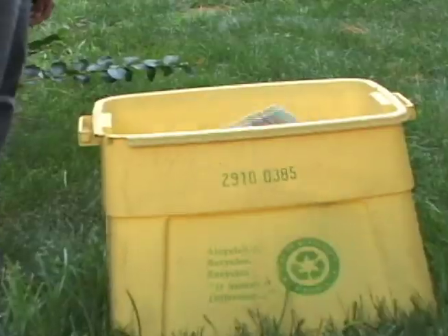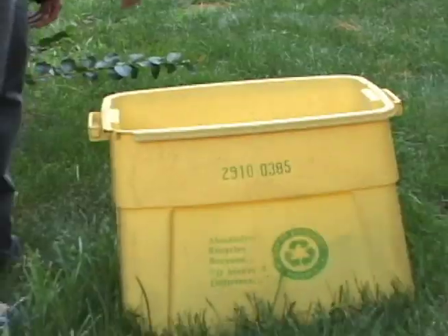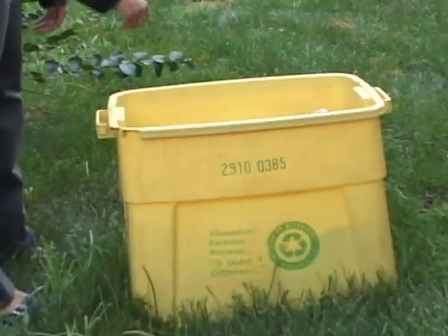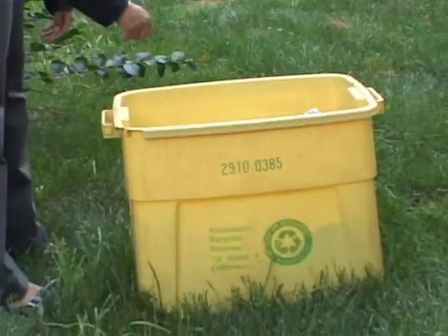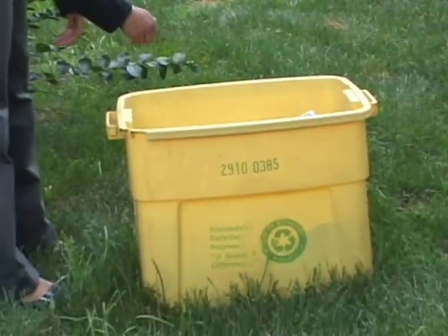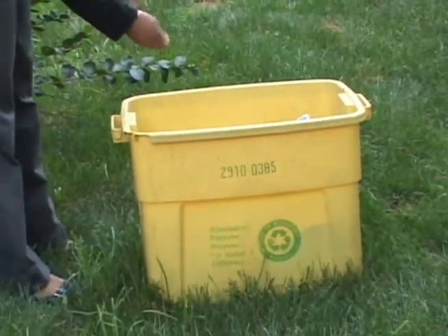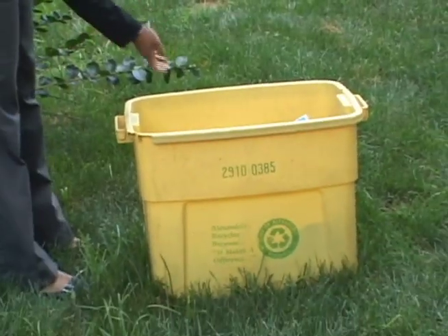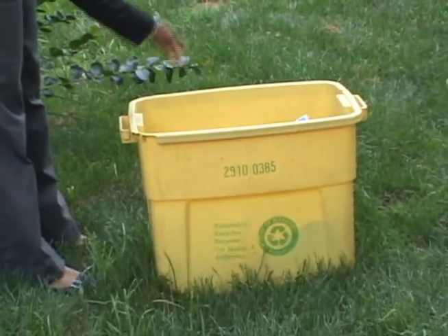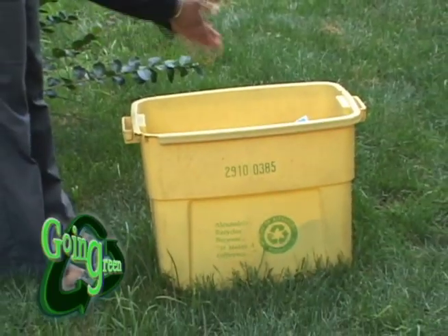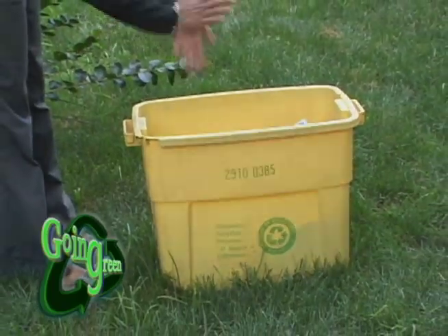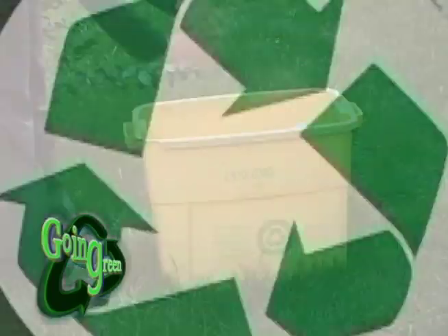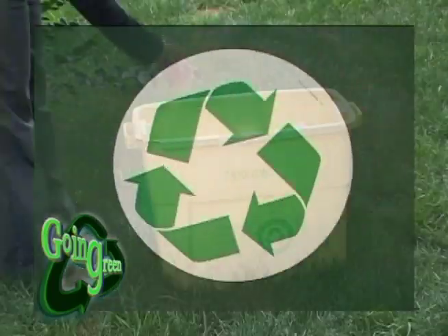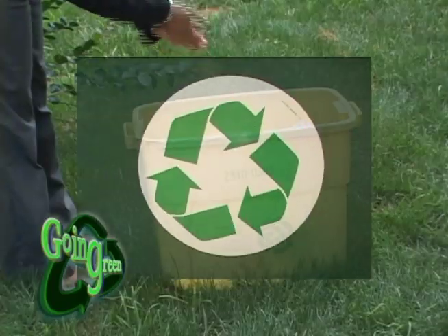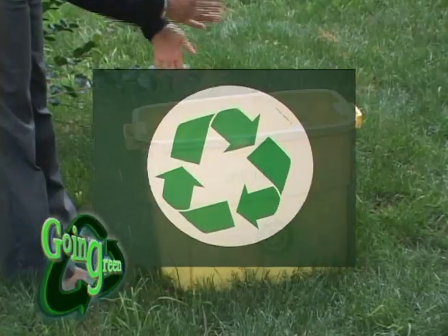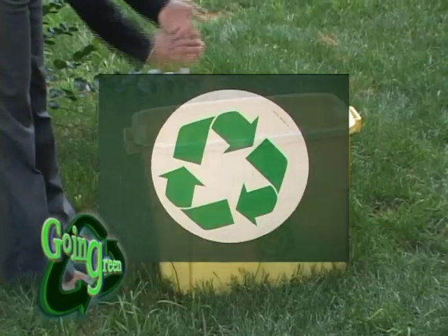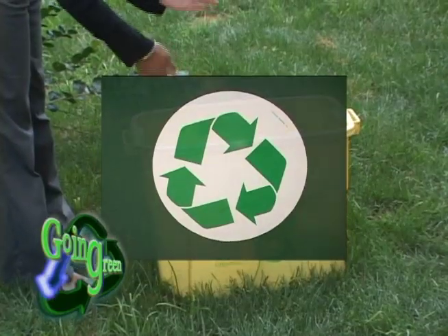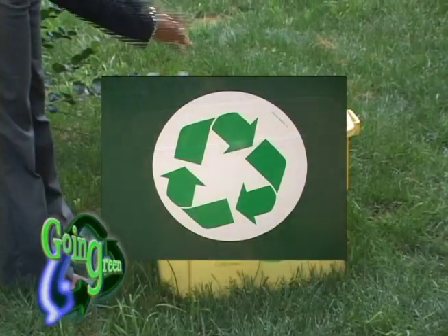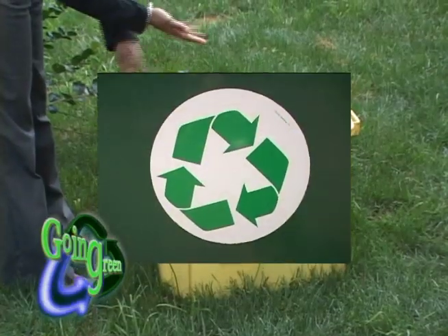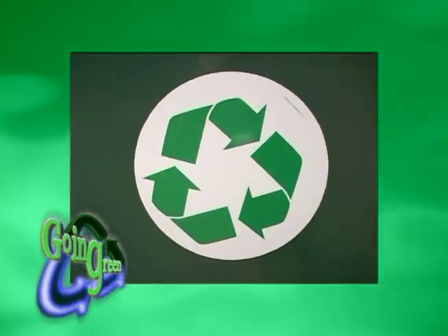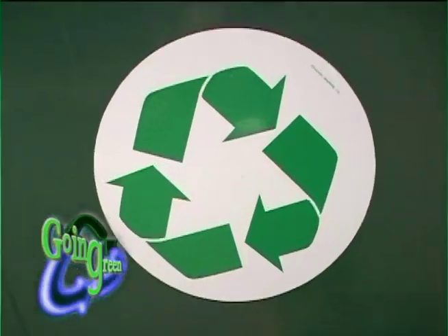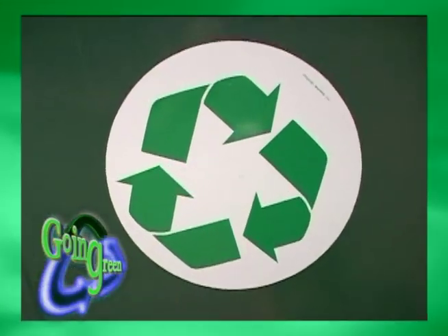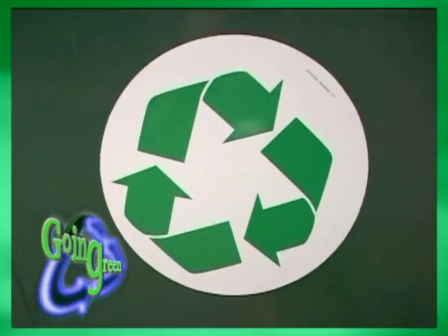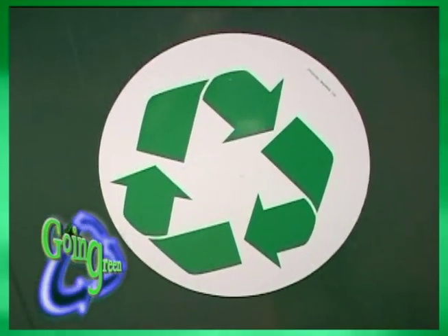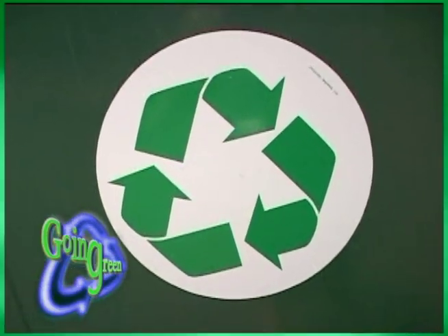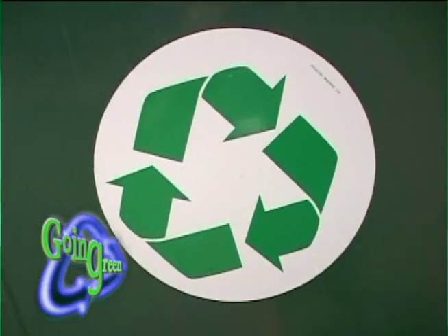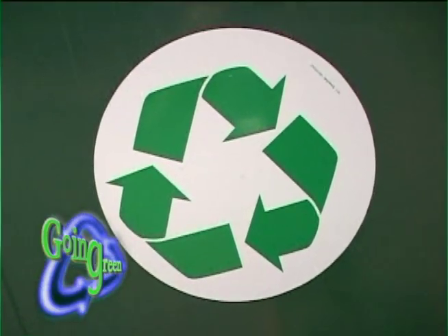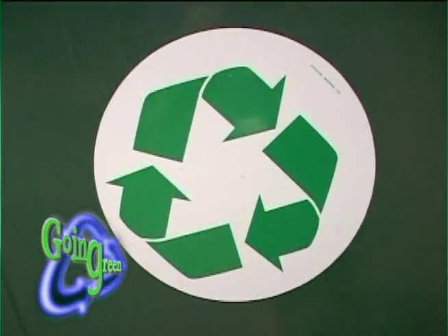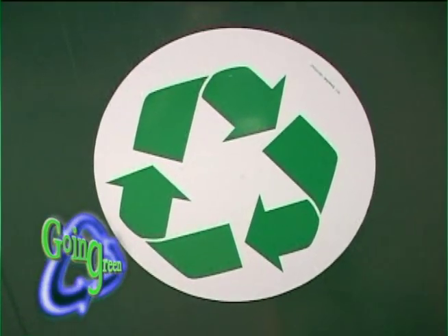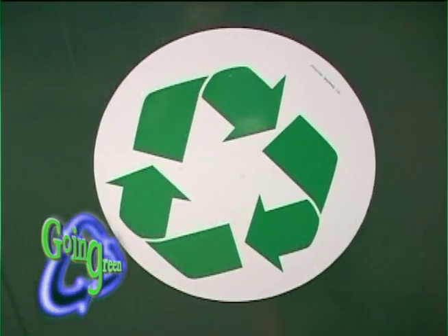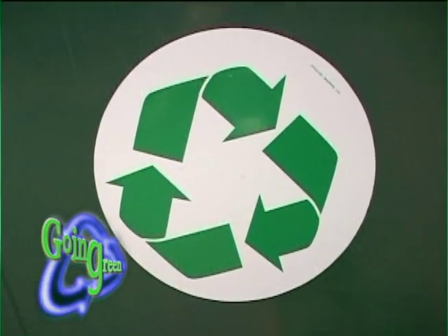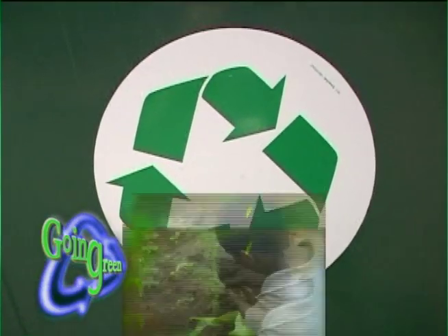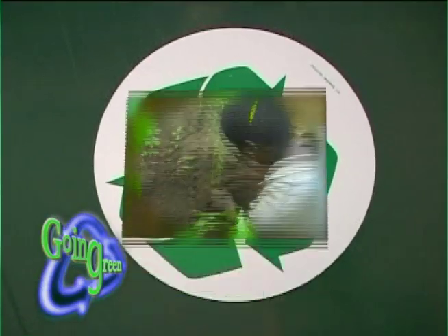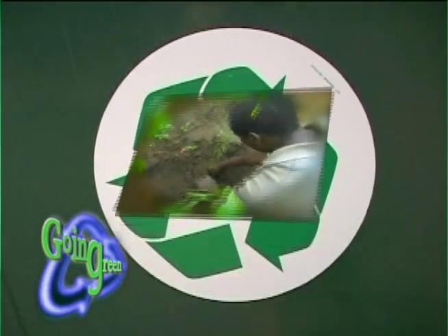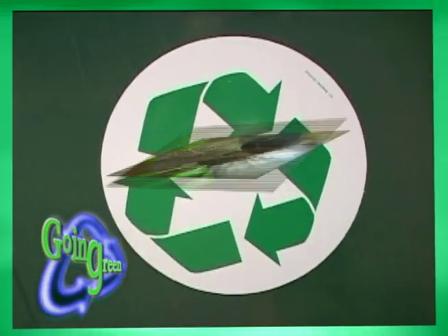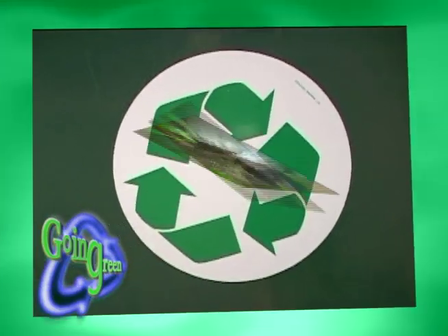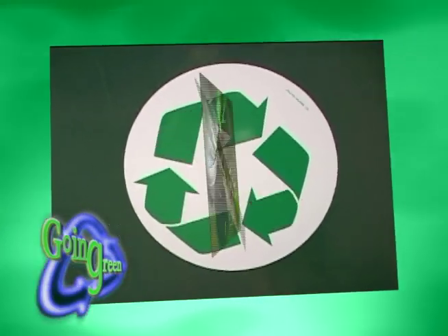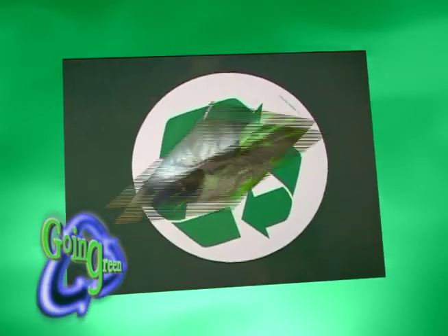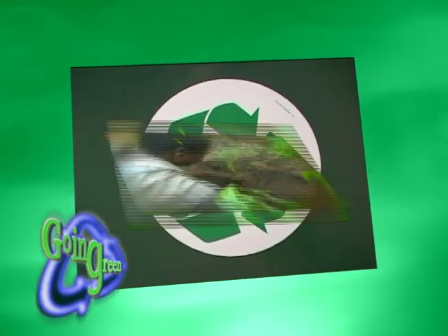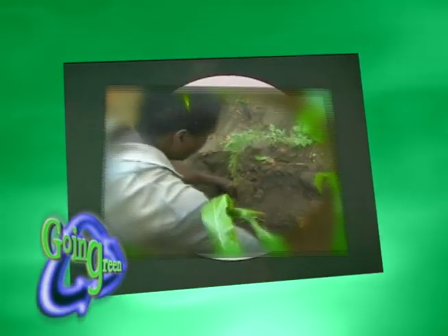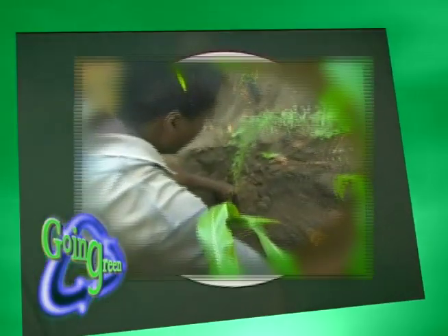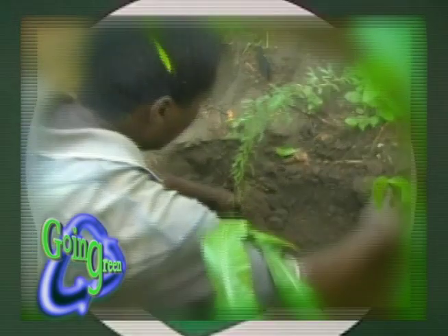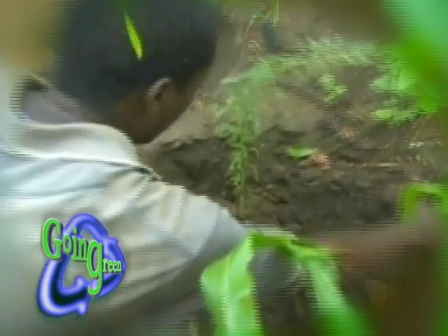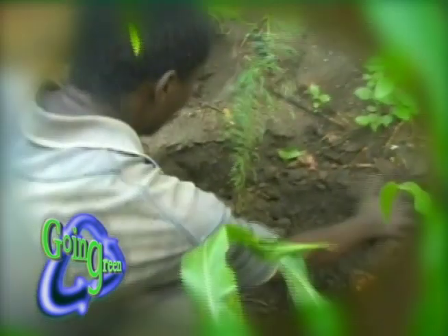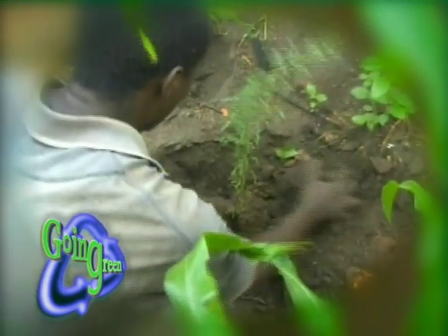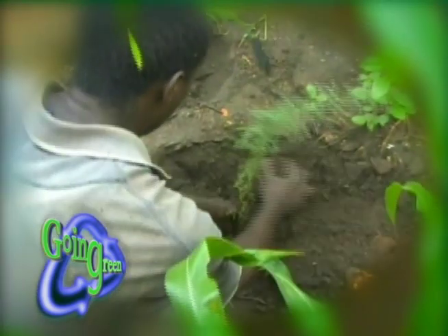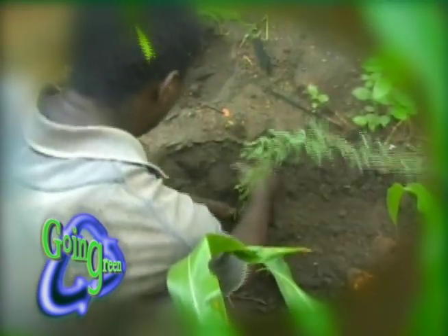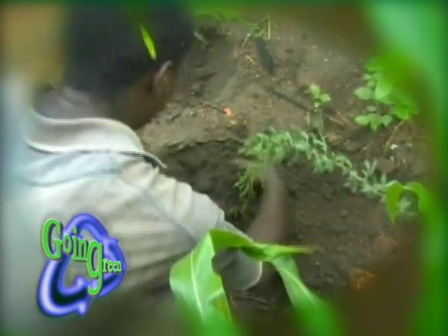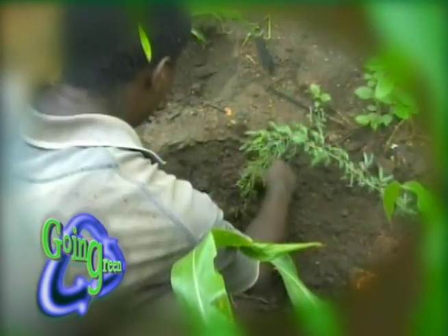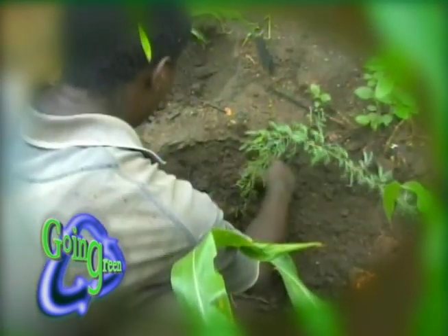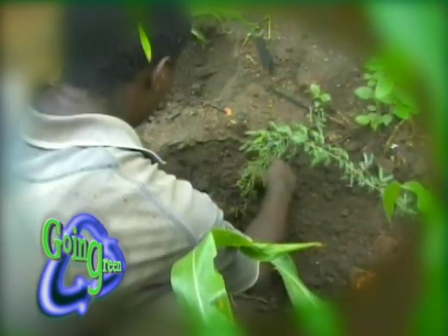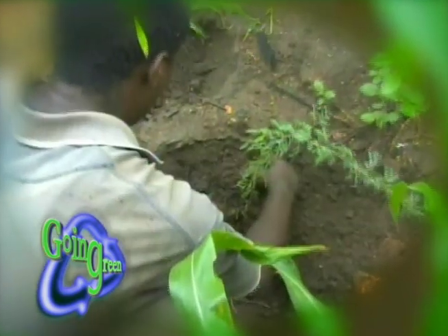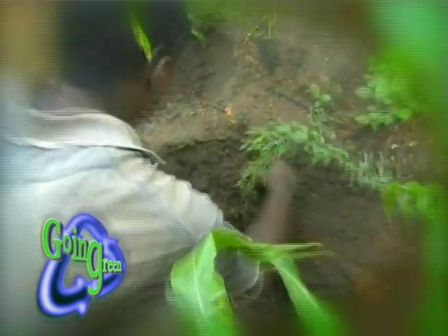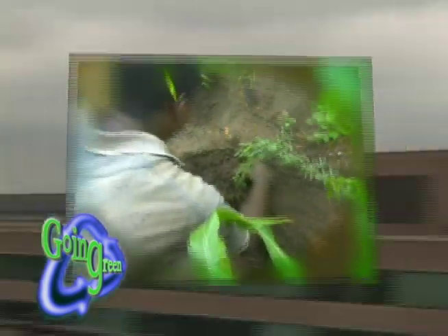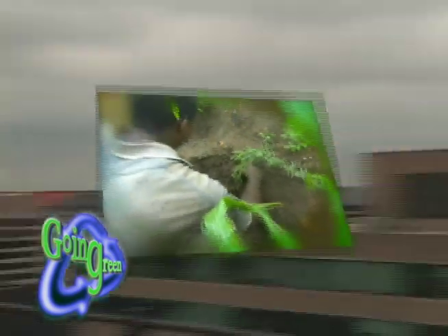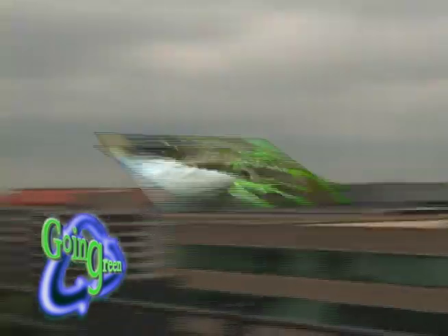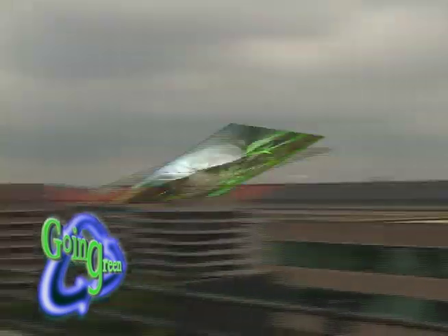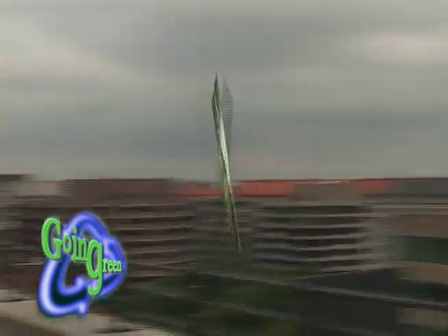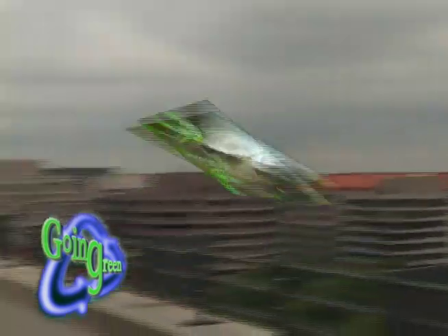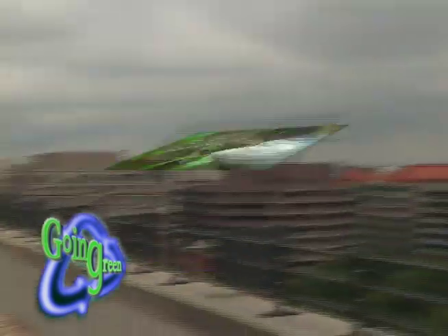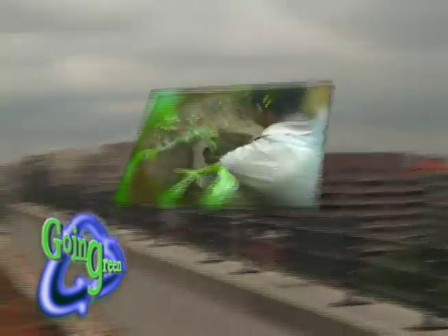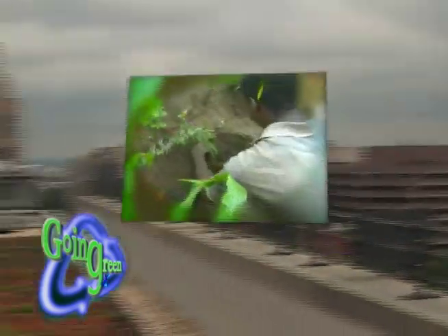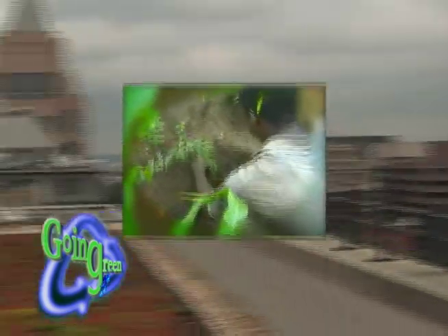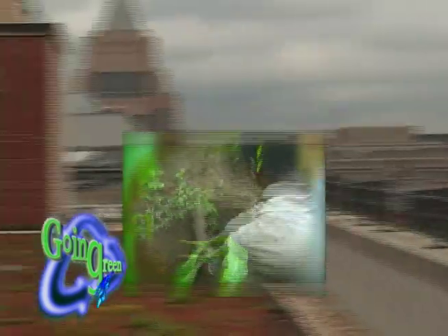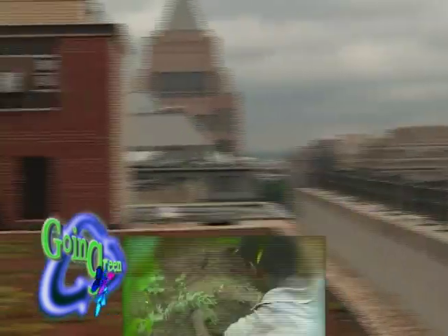Sure, it's easy to be green on the ground, but what about two, three, or even ten stories up in the air?